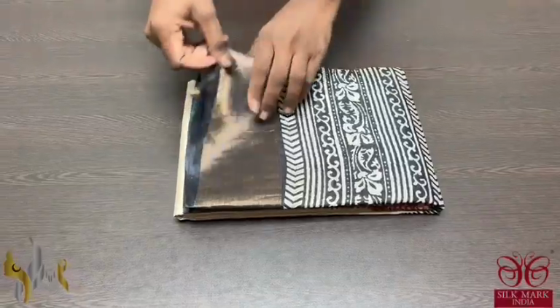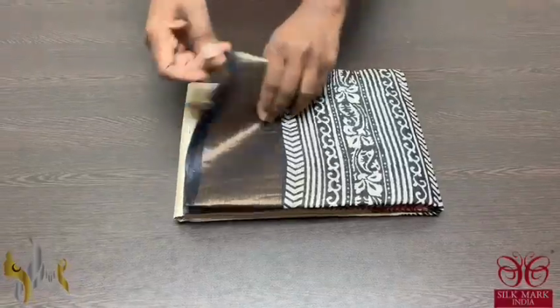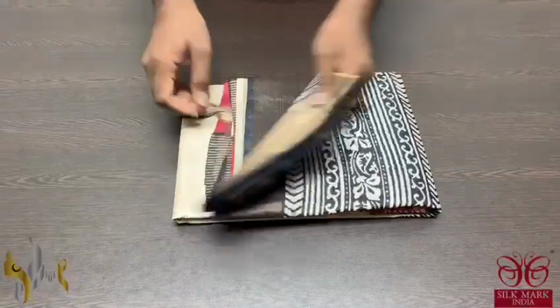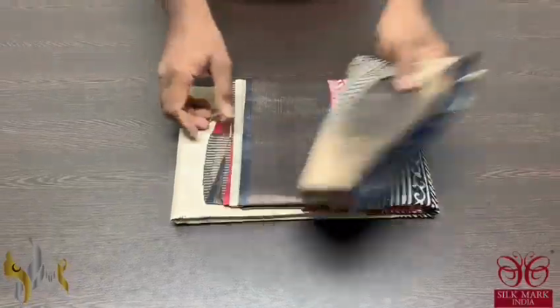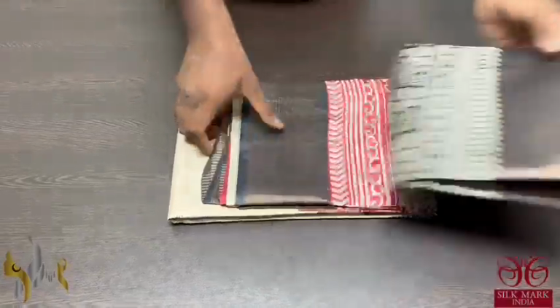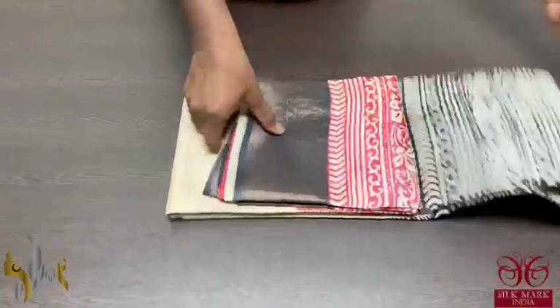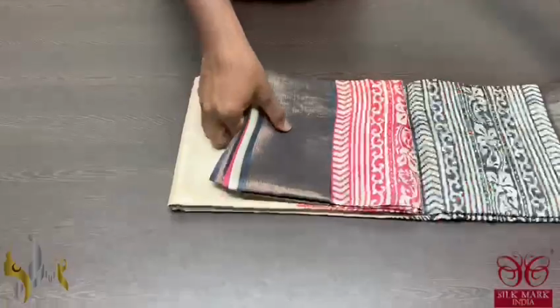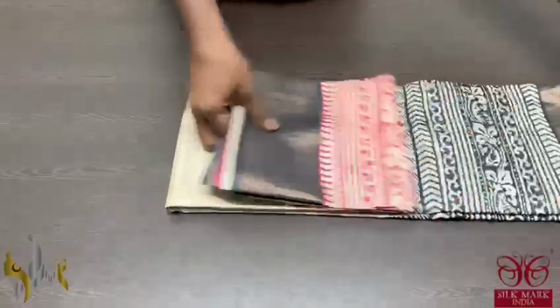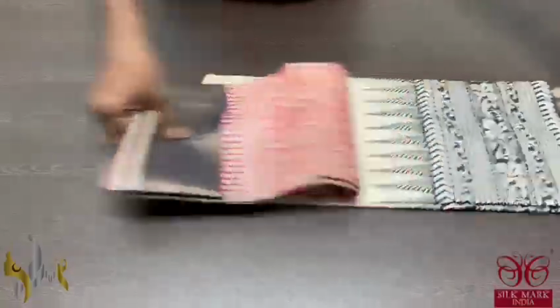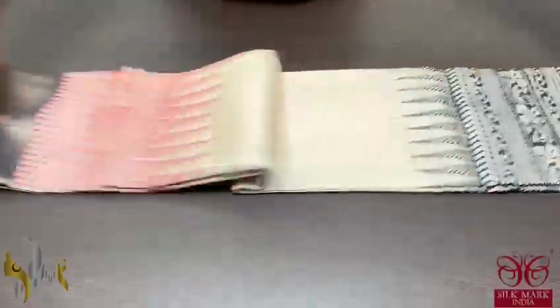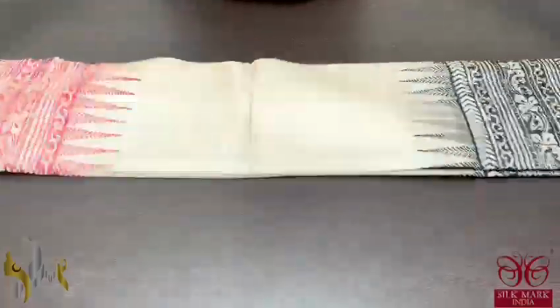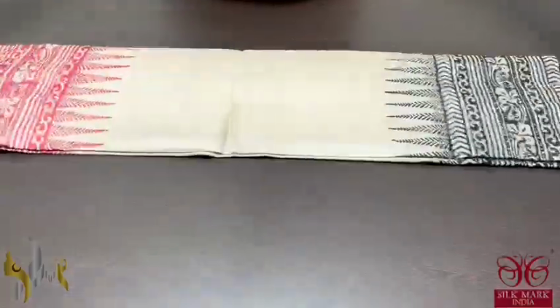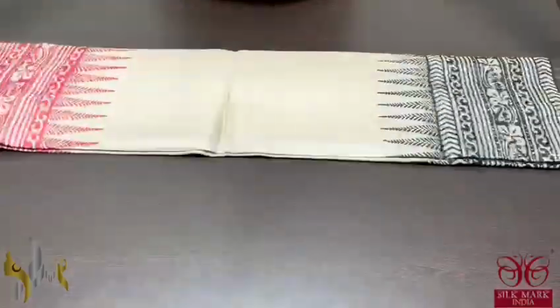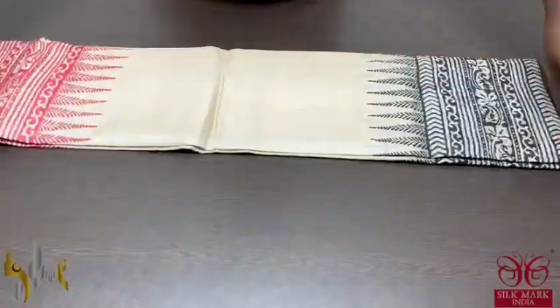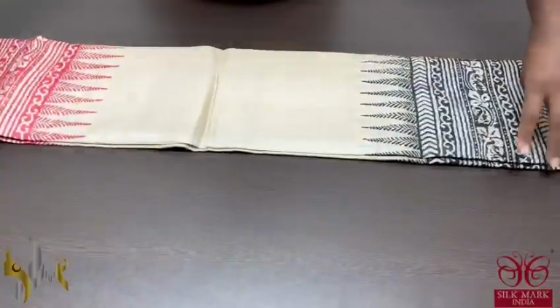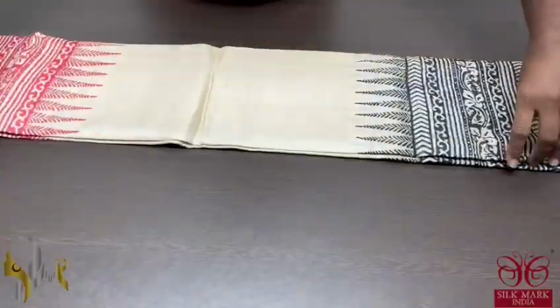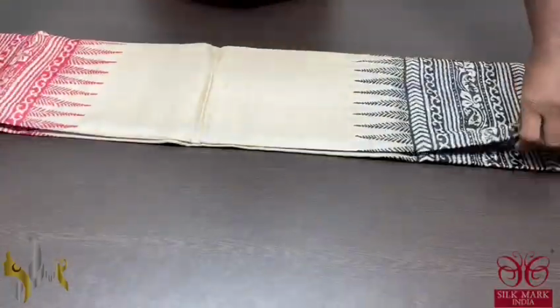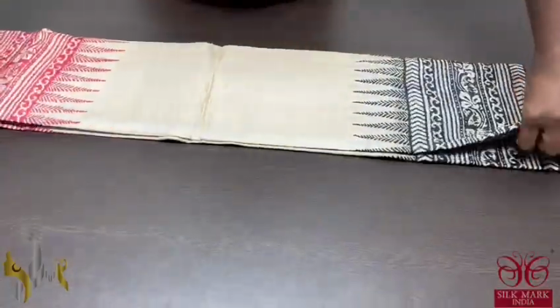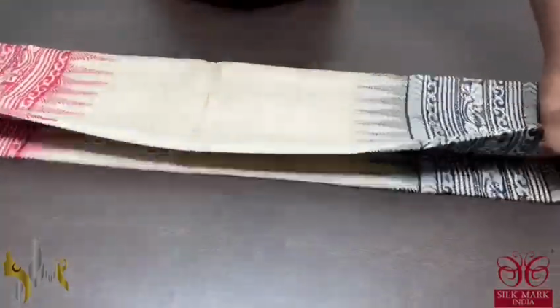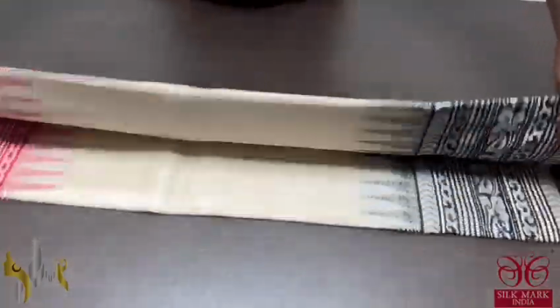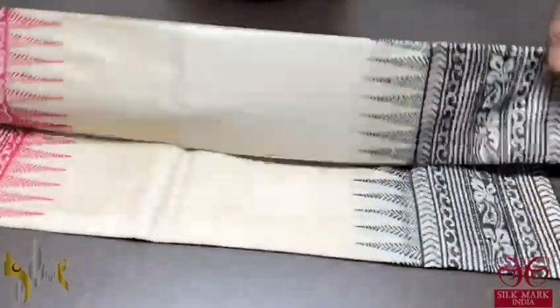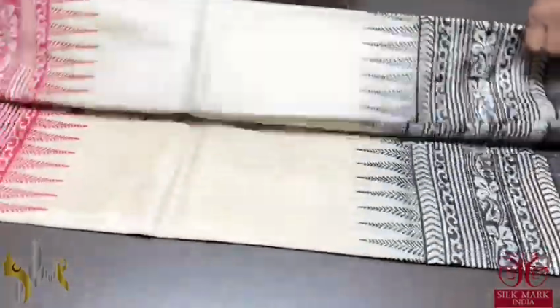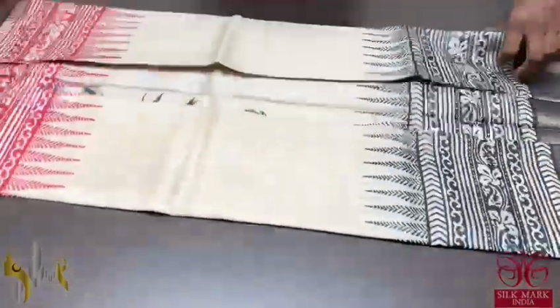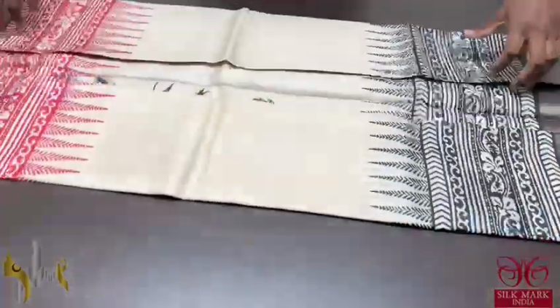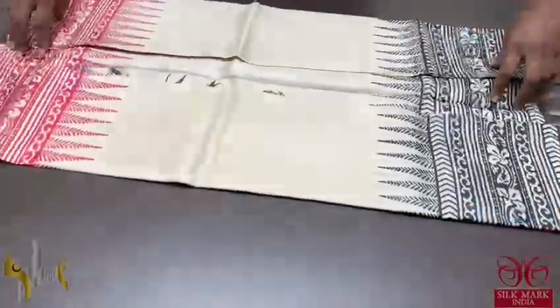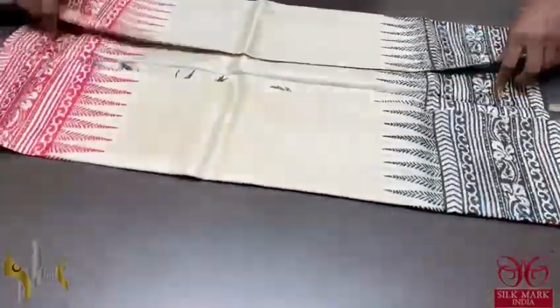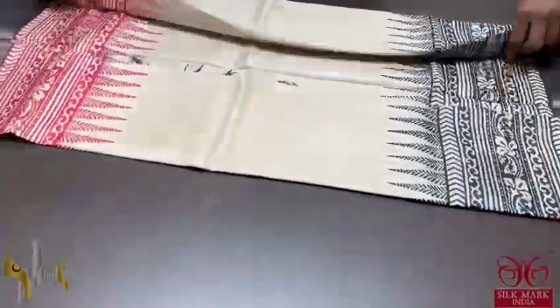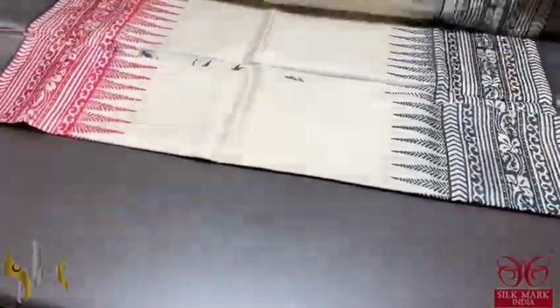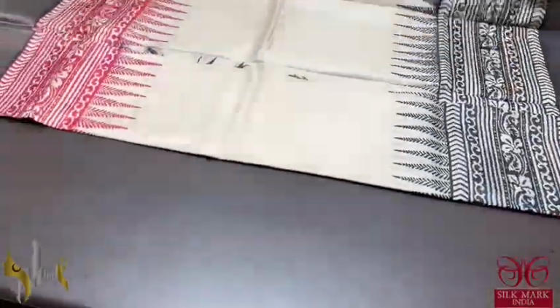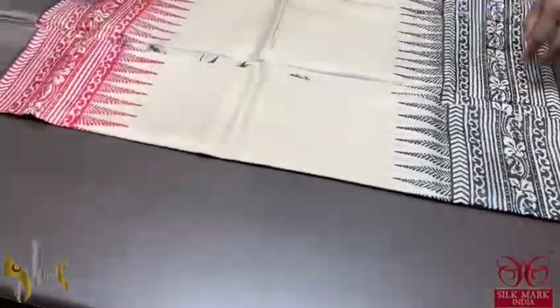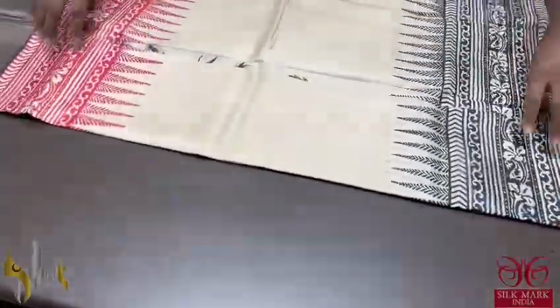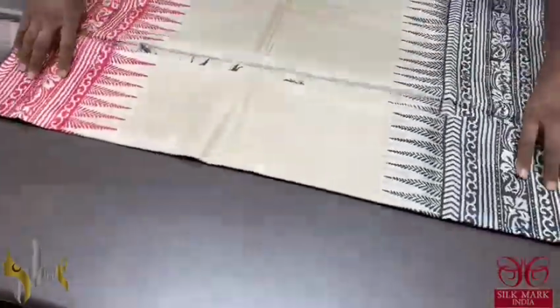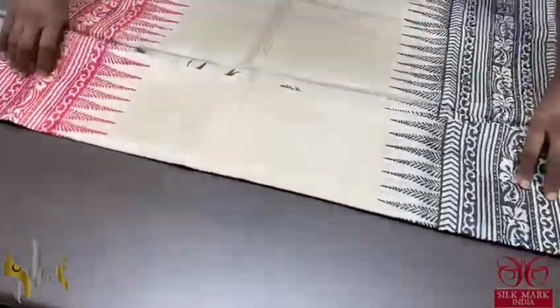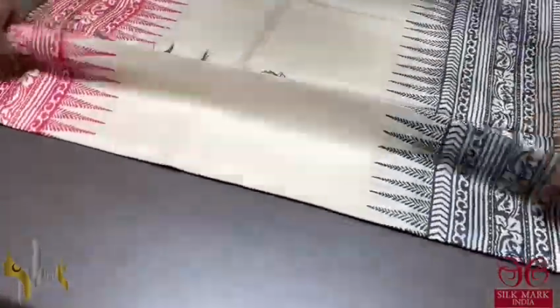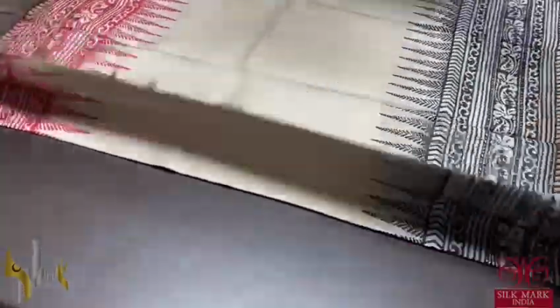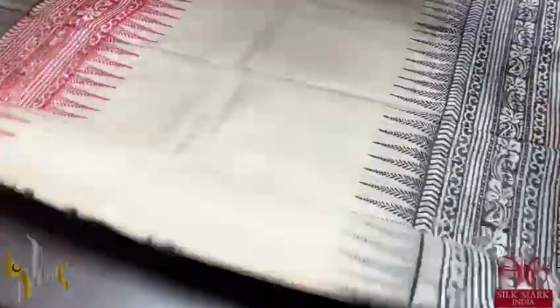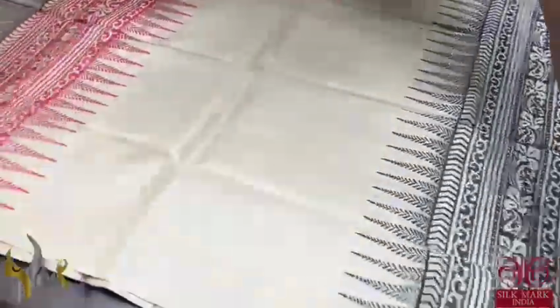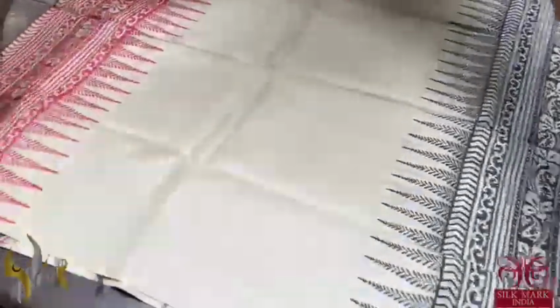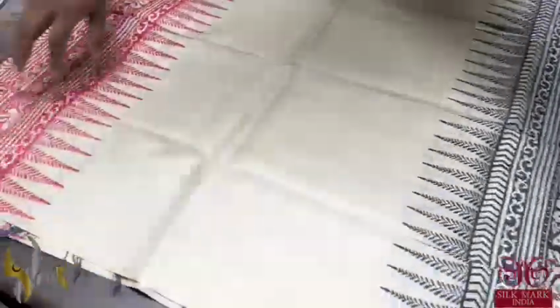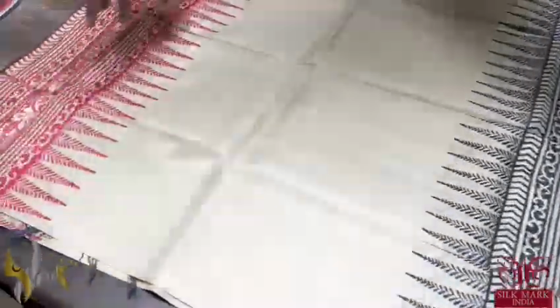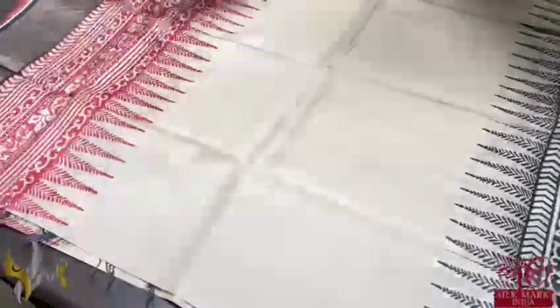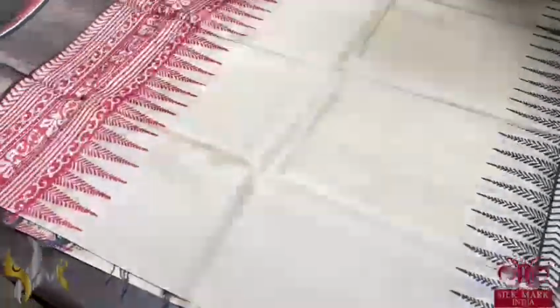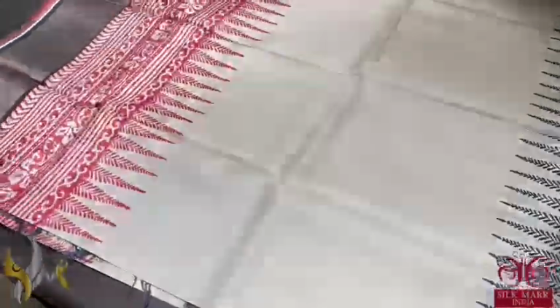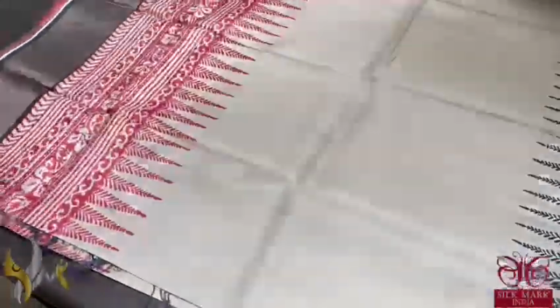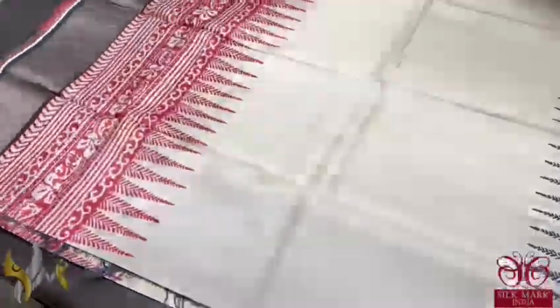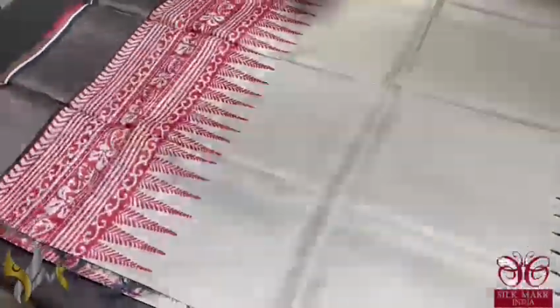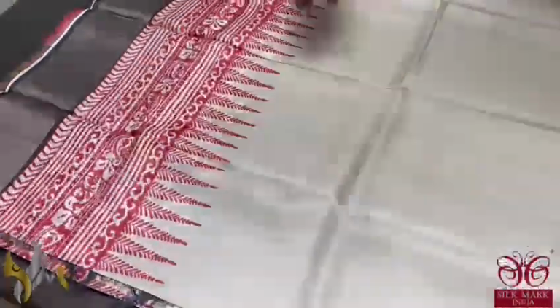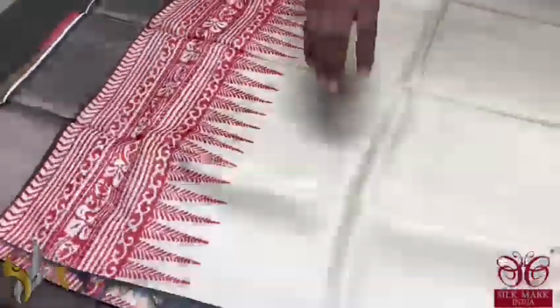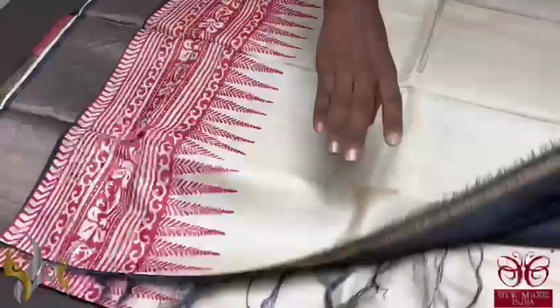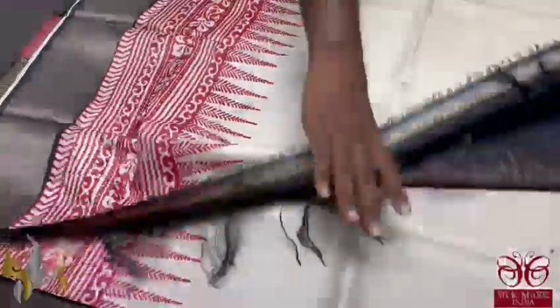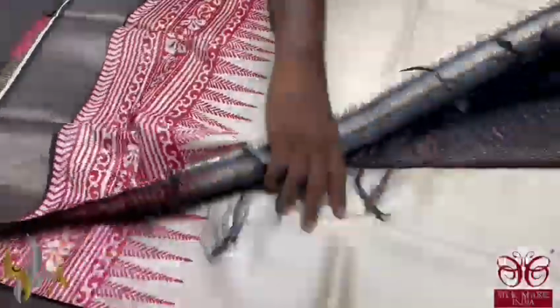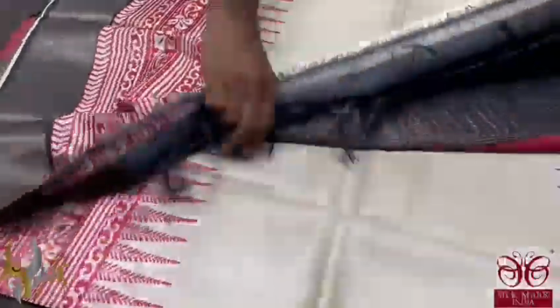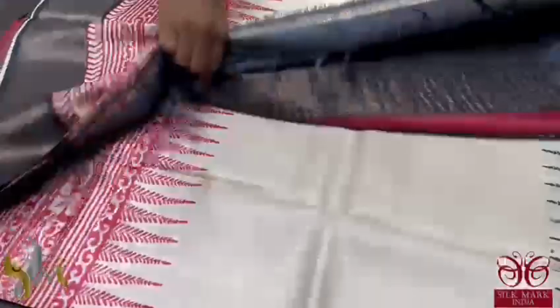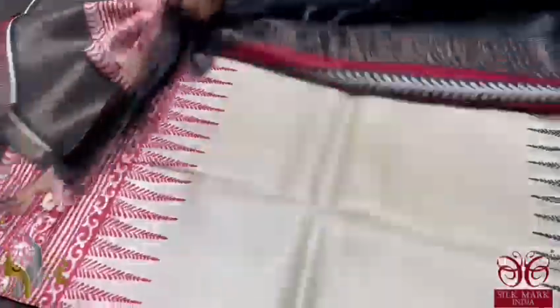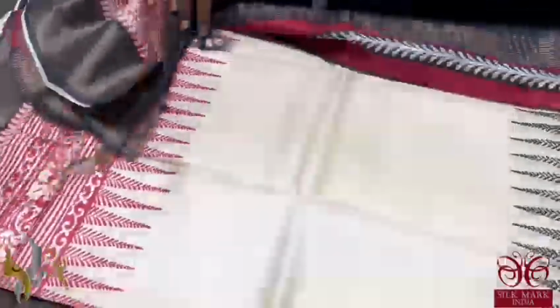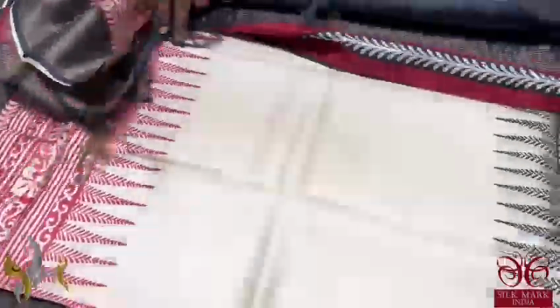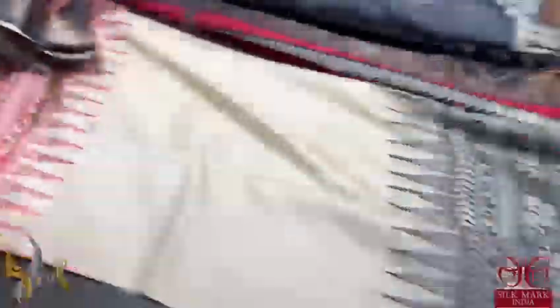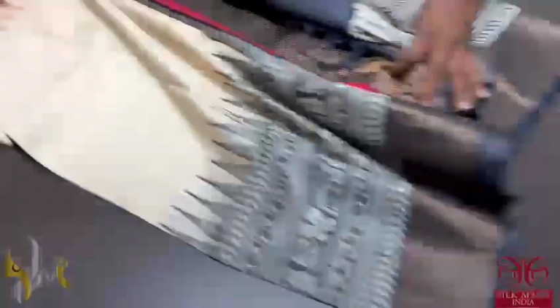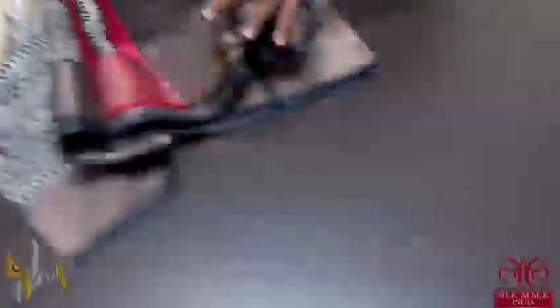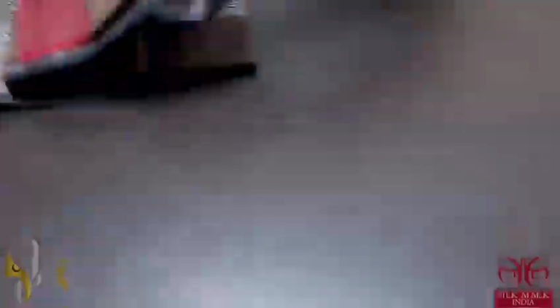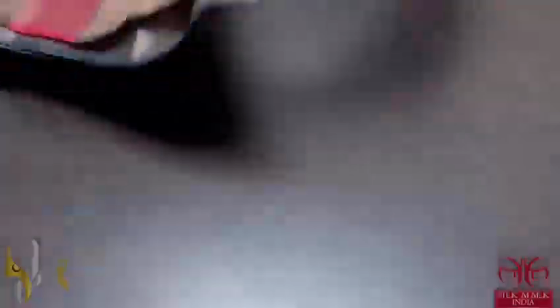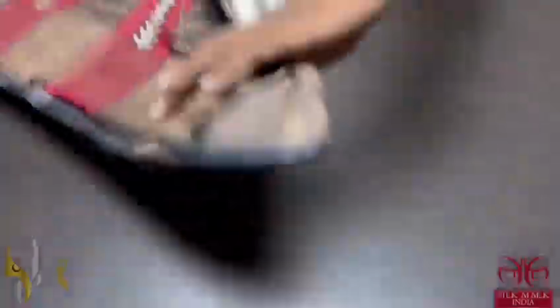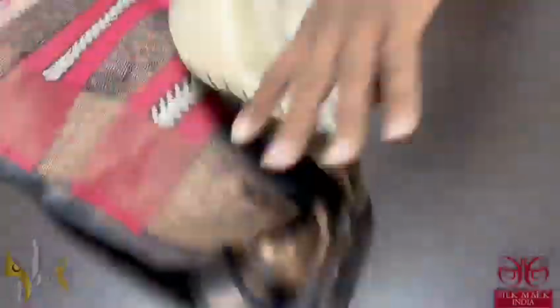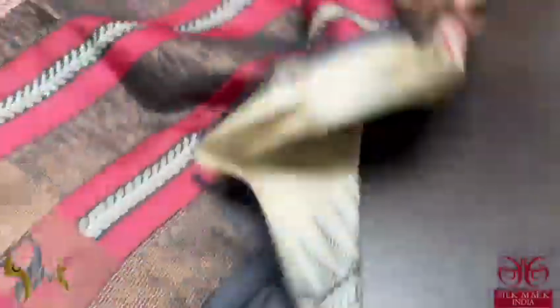Here we have a Tessa Silk Sari, premium quality, handblock printed with zari borders turned on a premium acid washed boiled Tessa fabric.